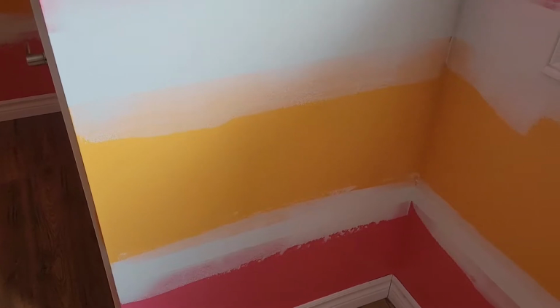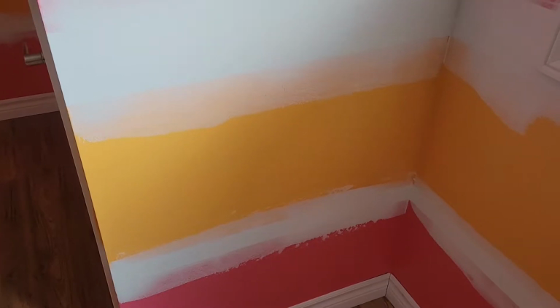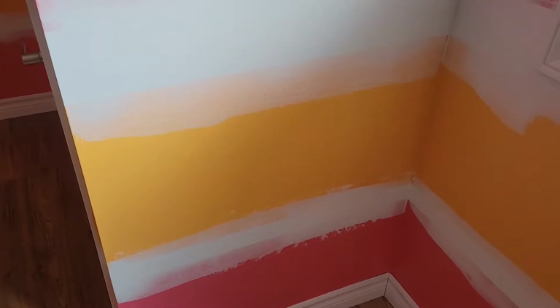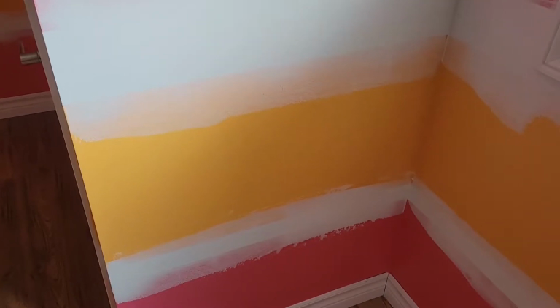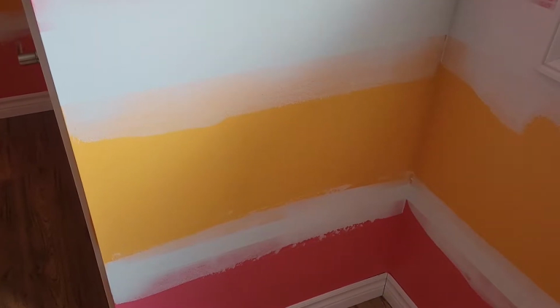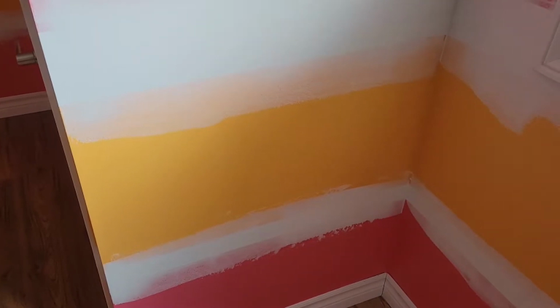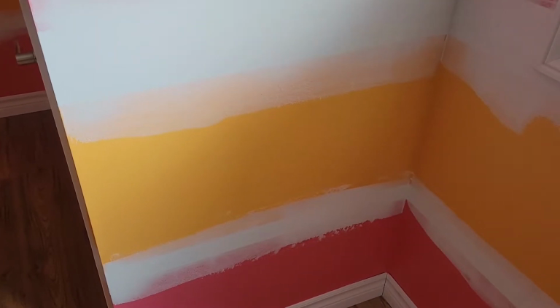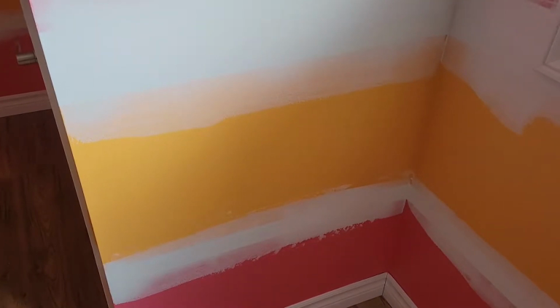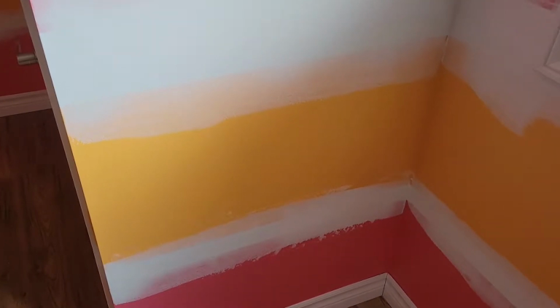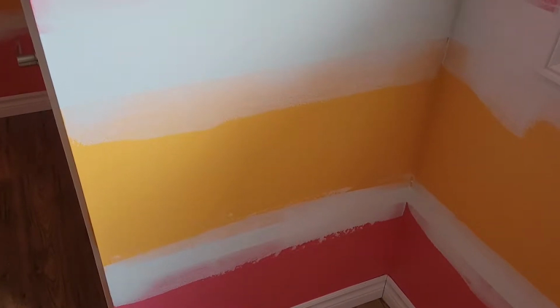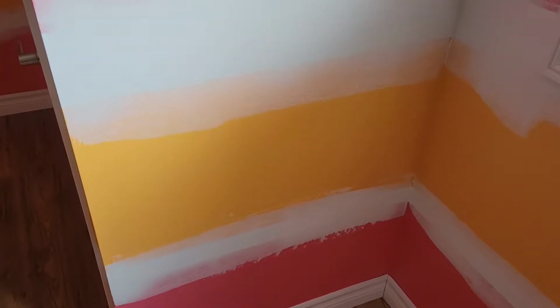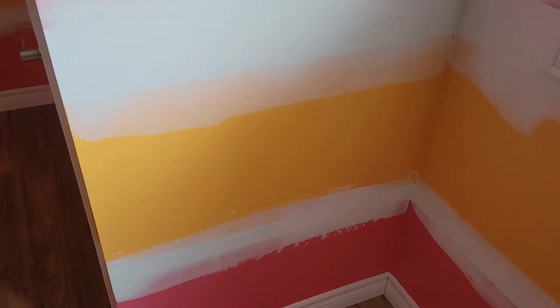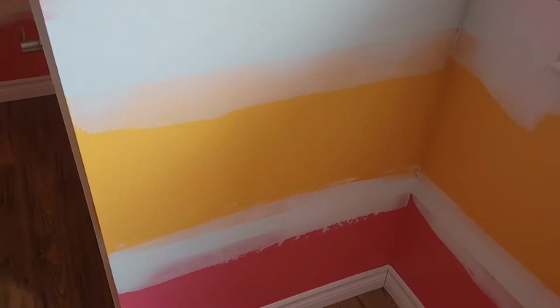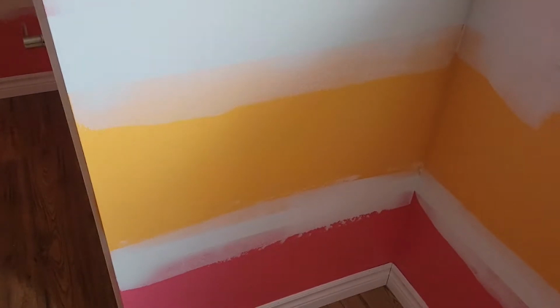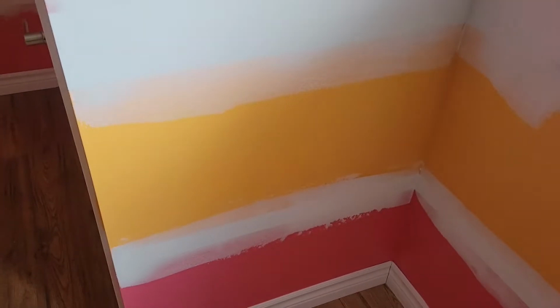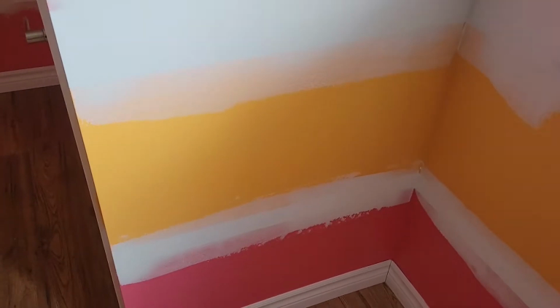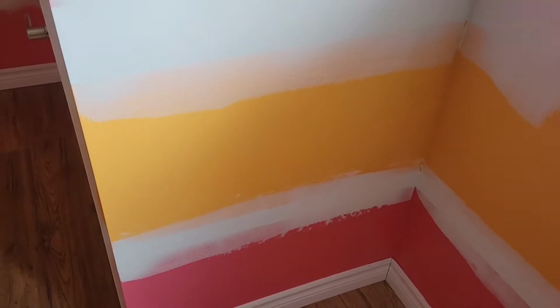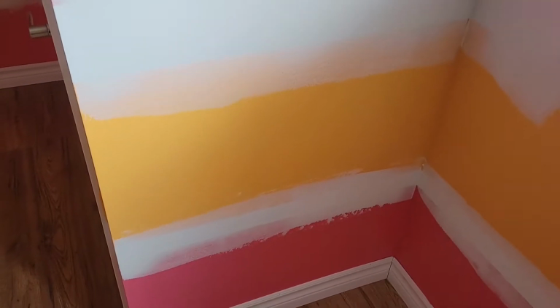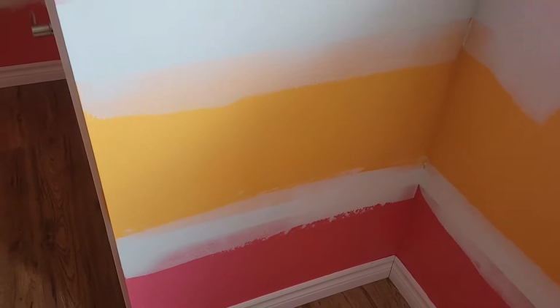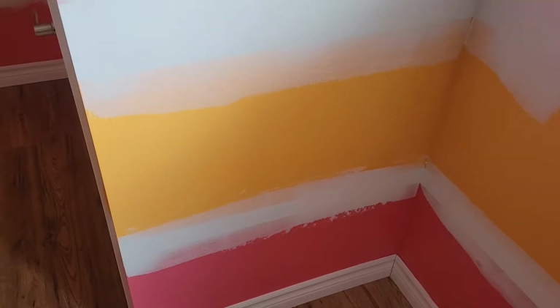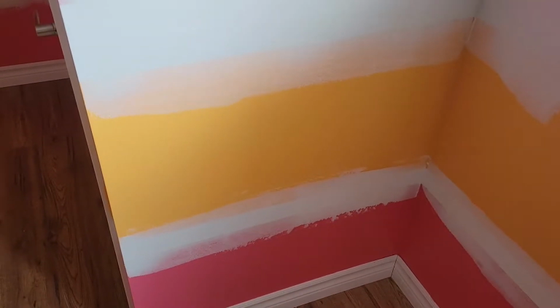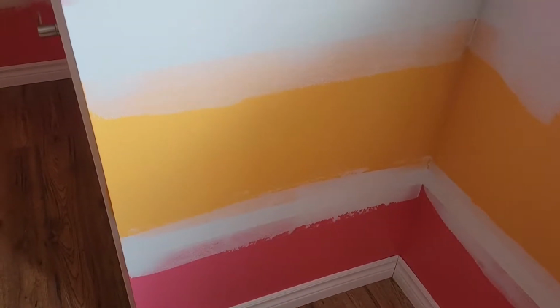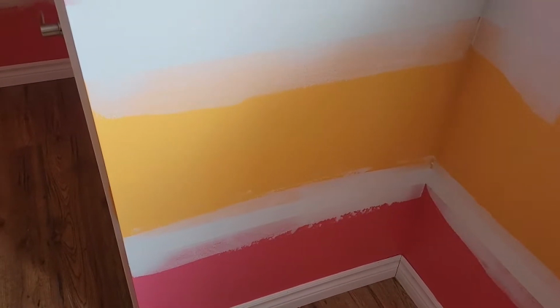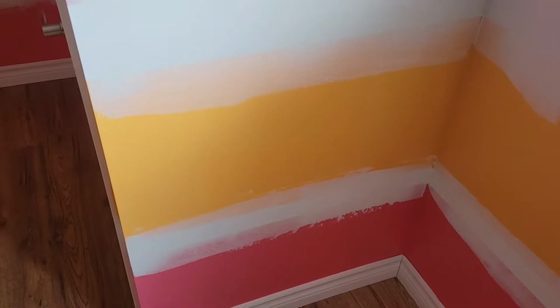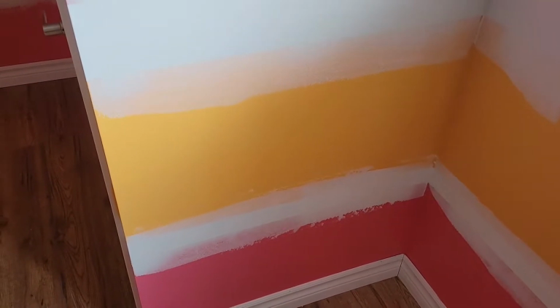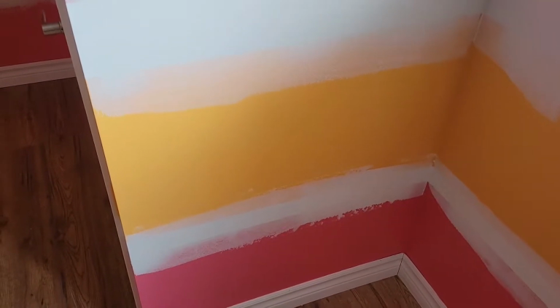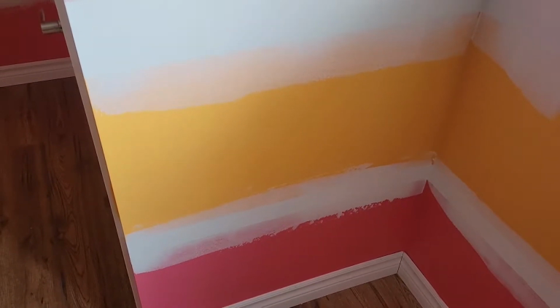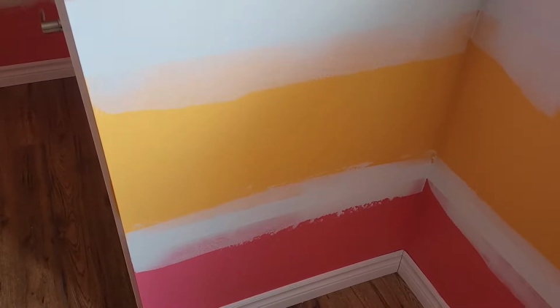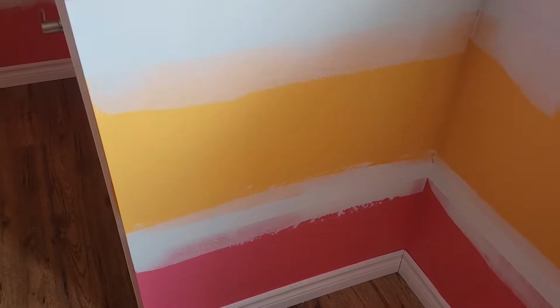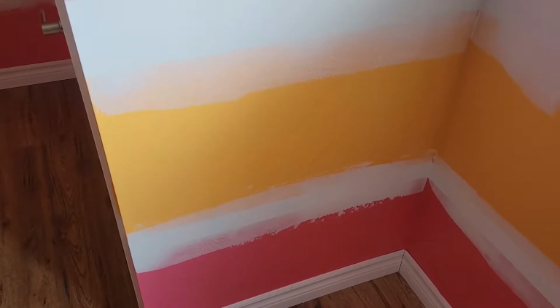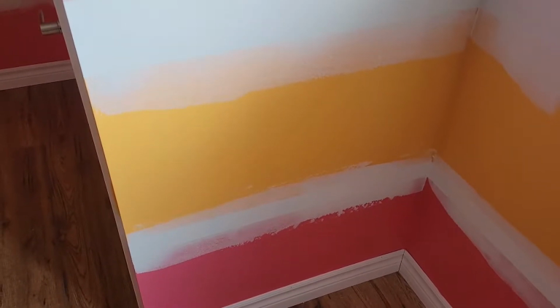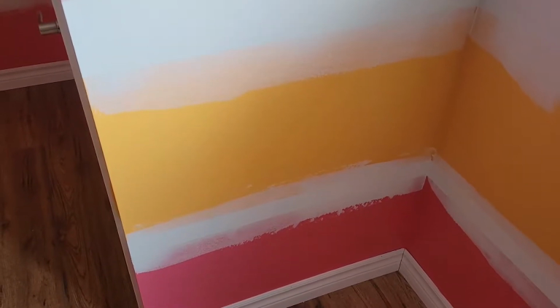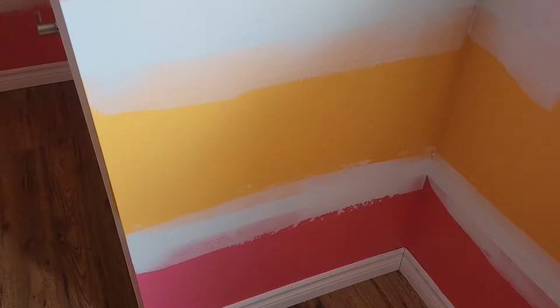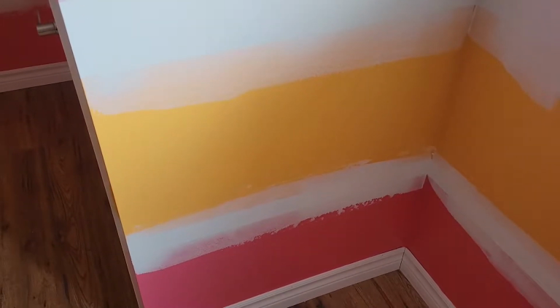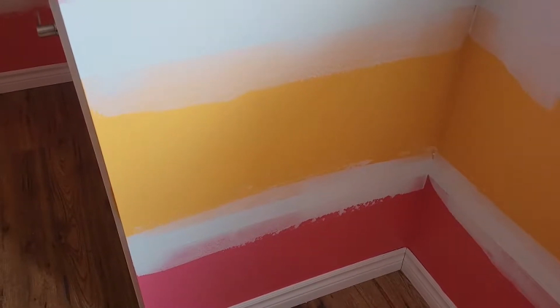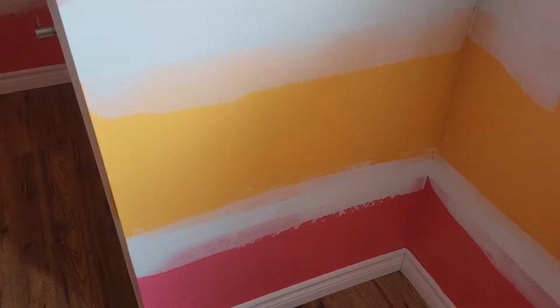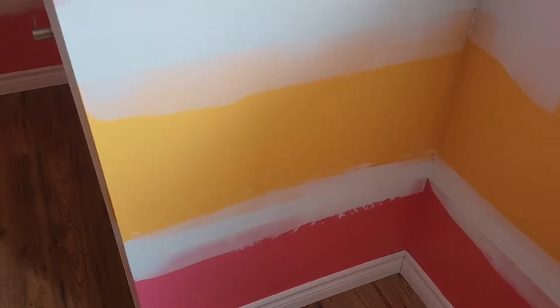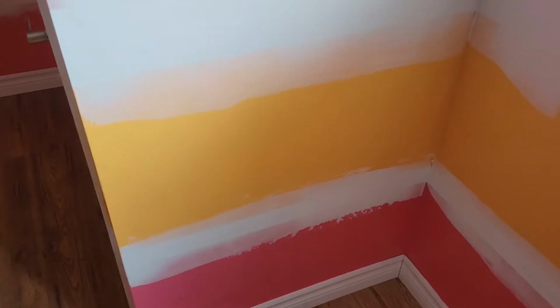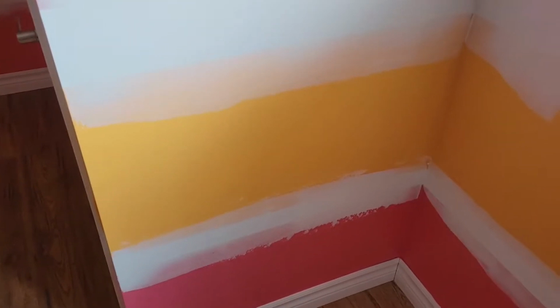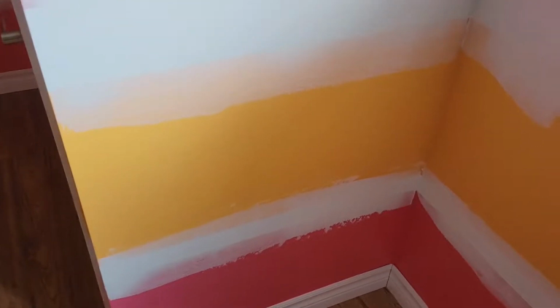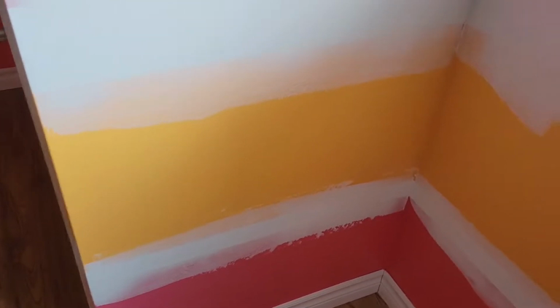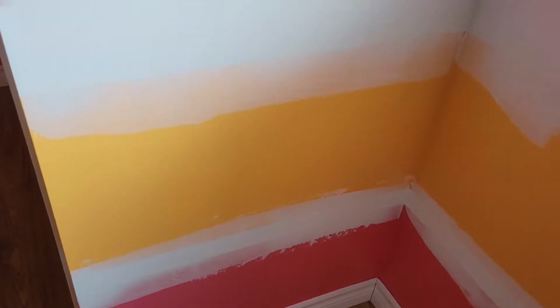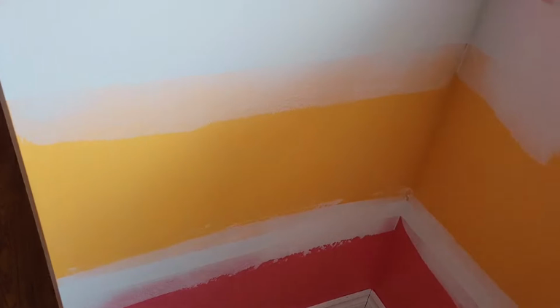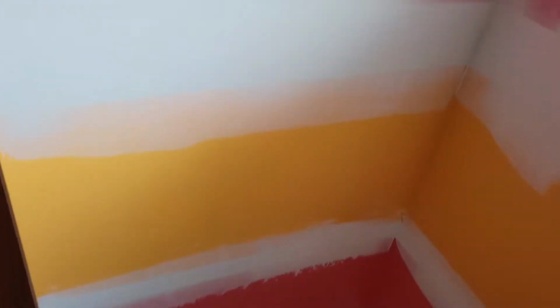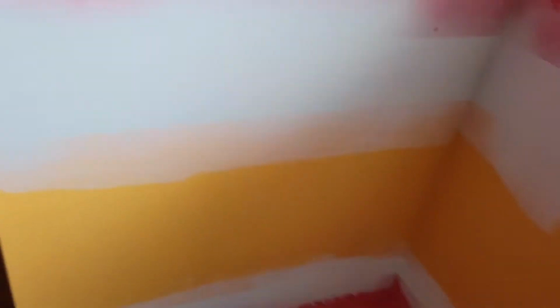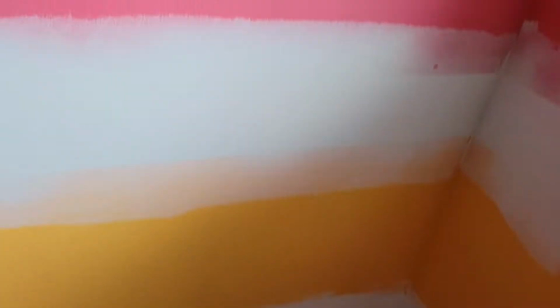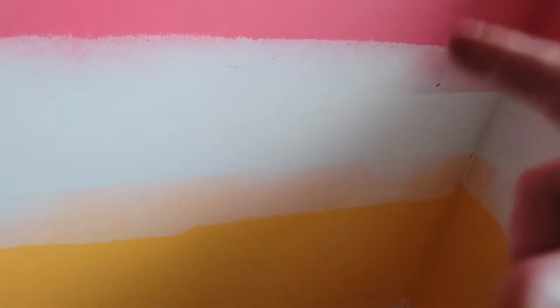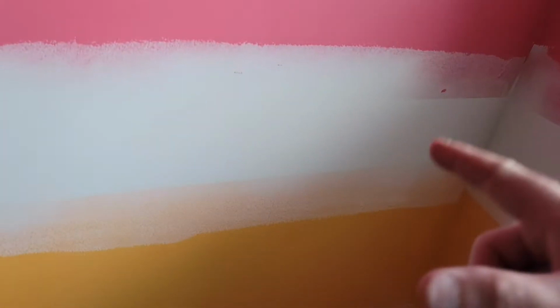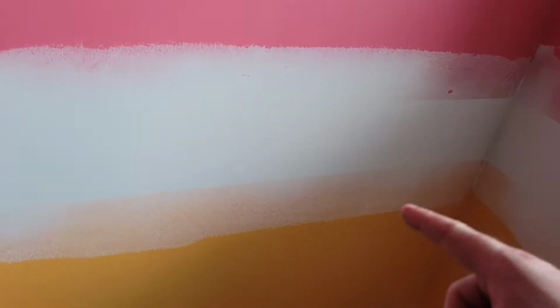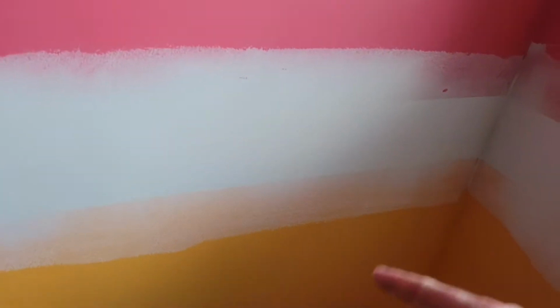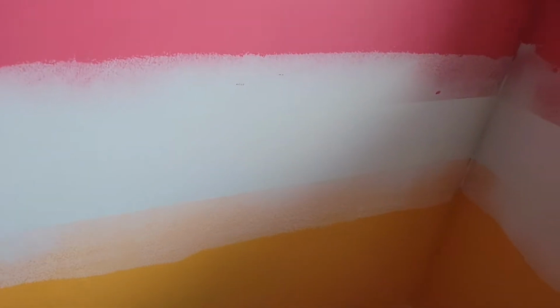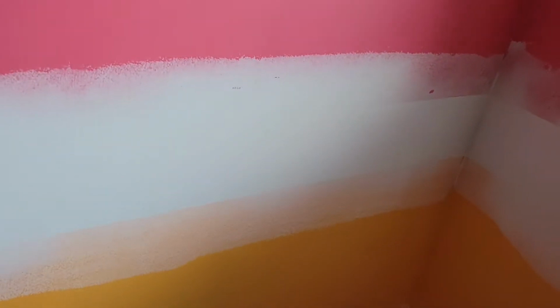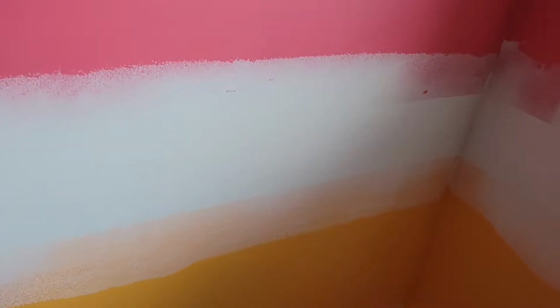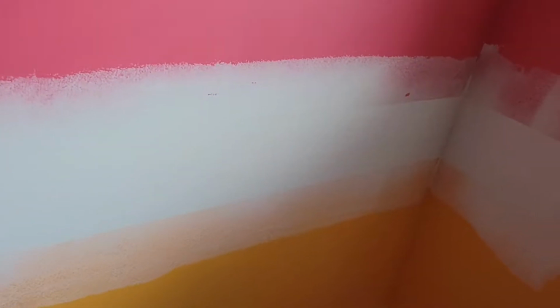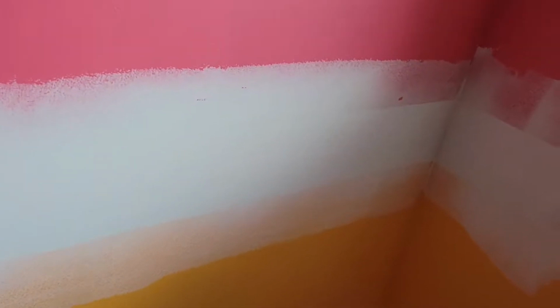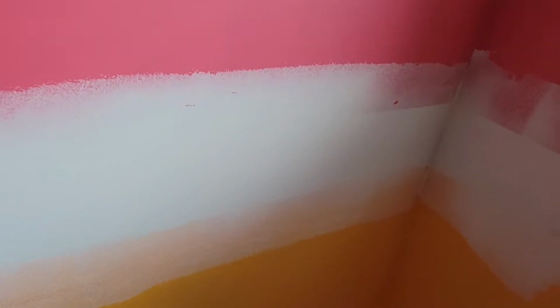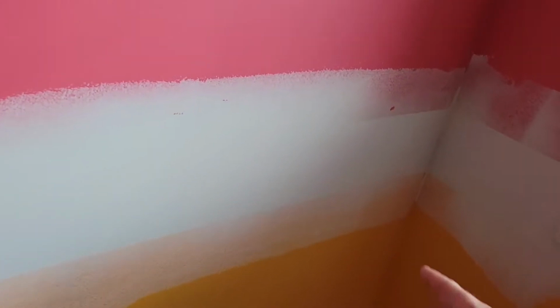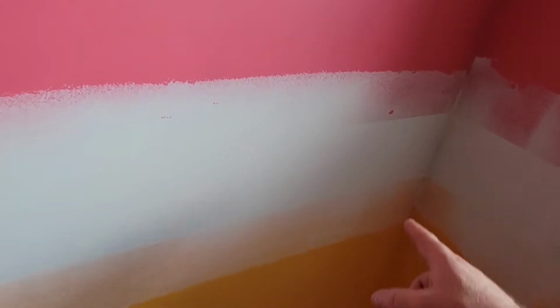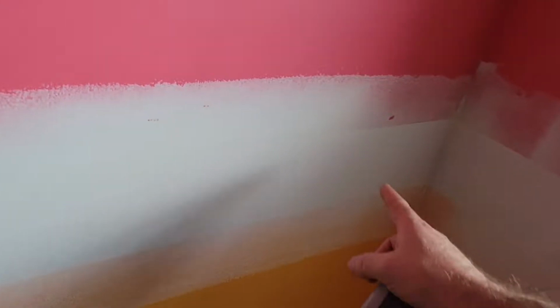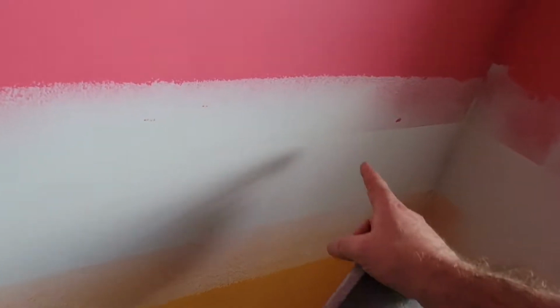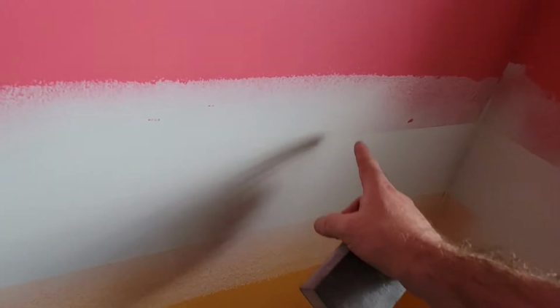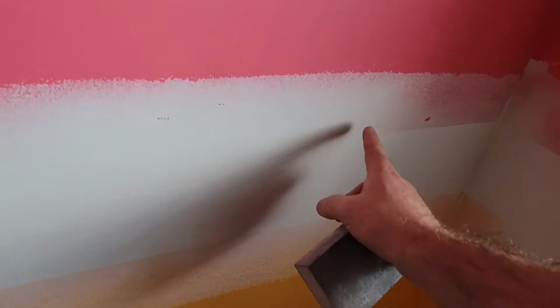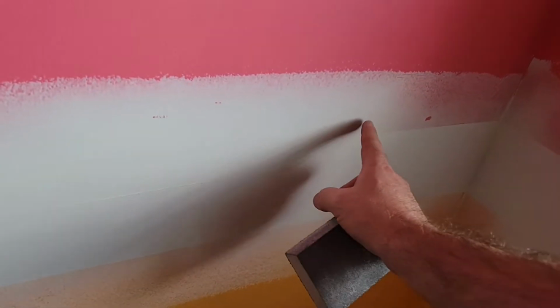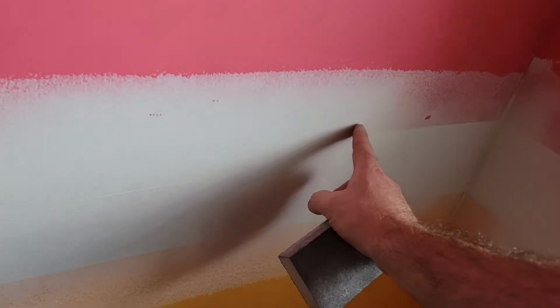Welcome back to another video by the Canadian Home Painter. In today's video, I just want to give you a little tip.